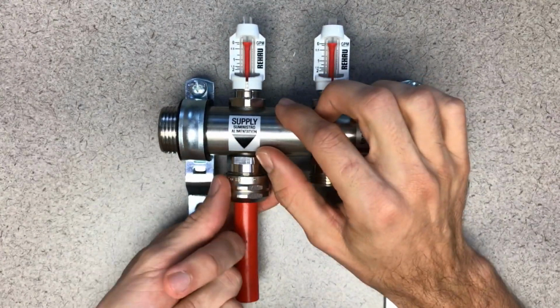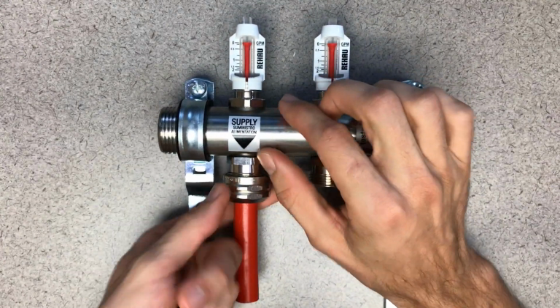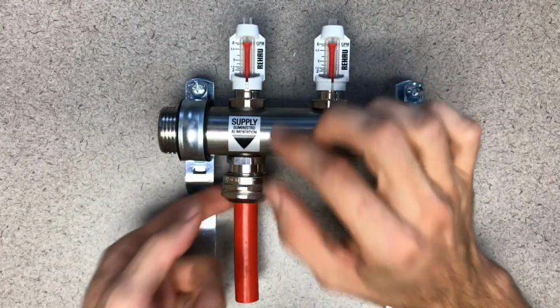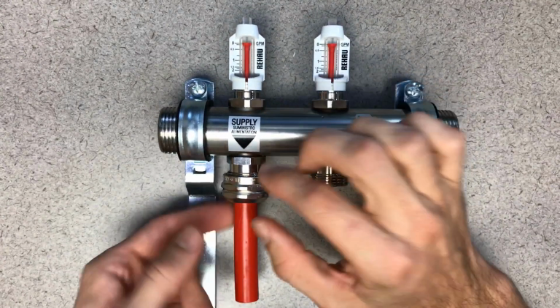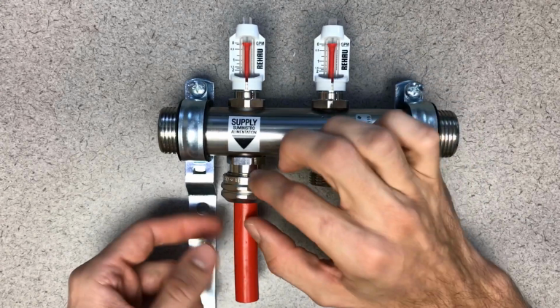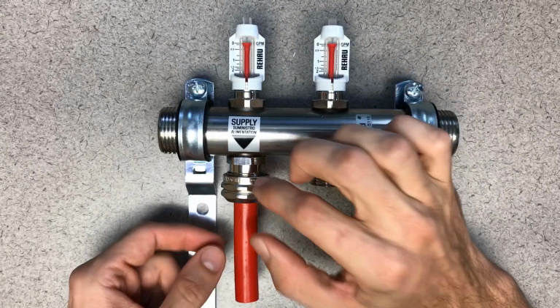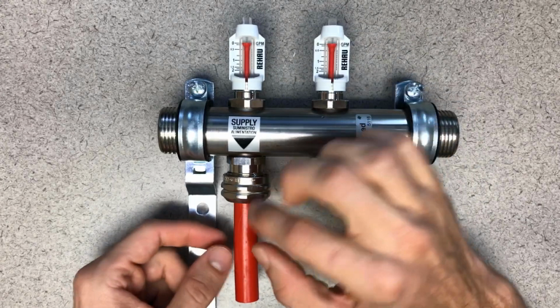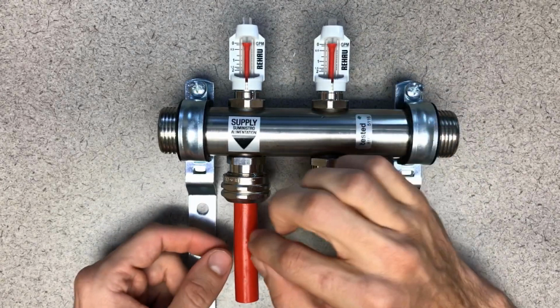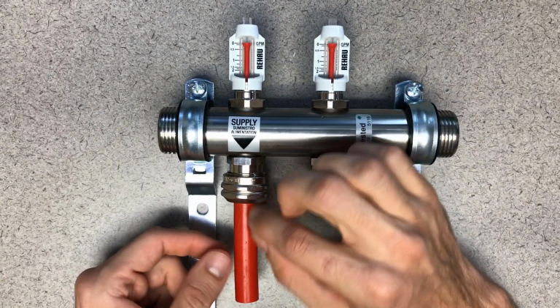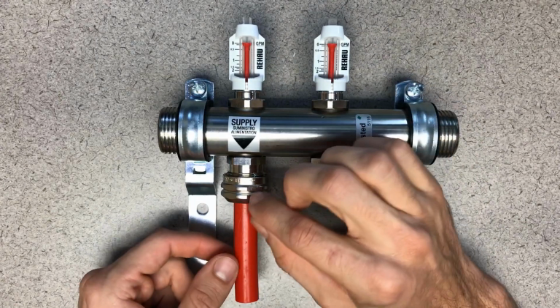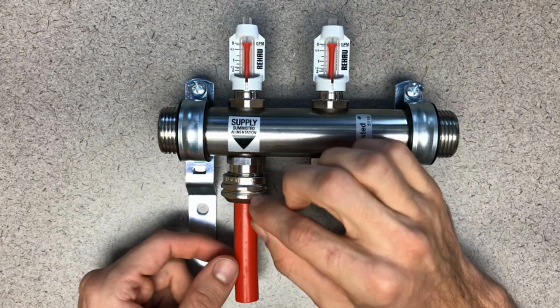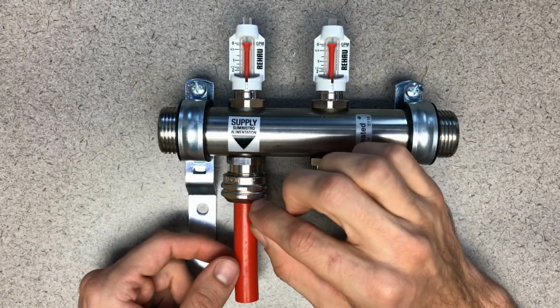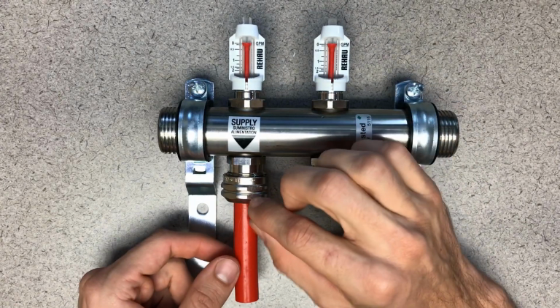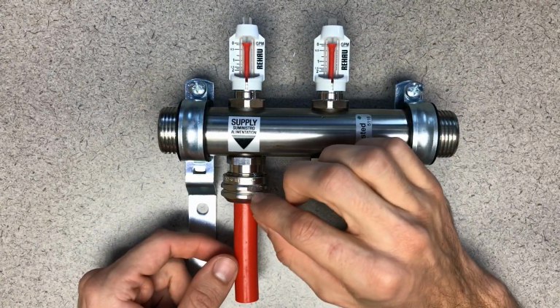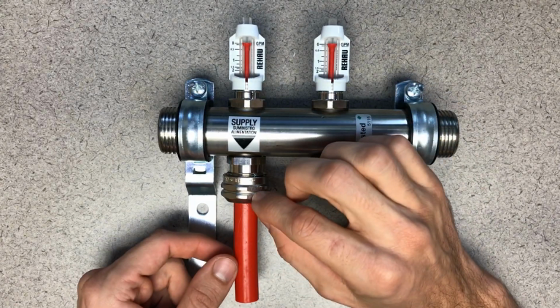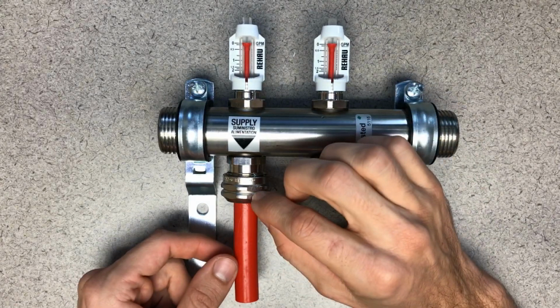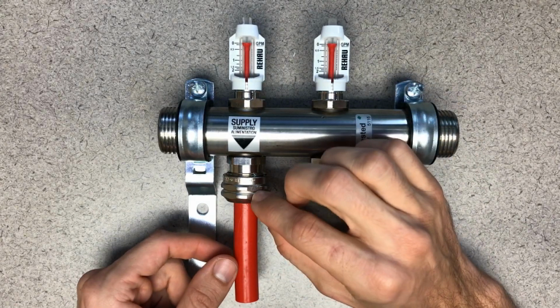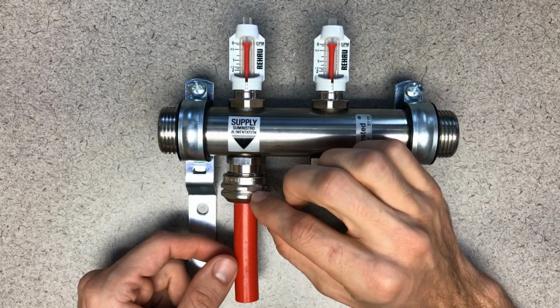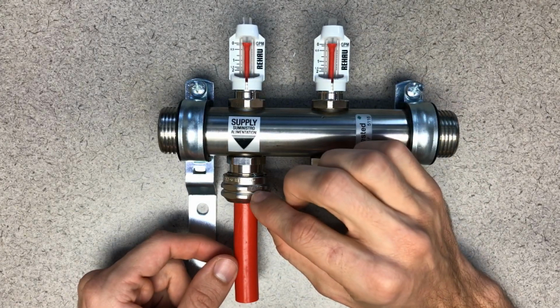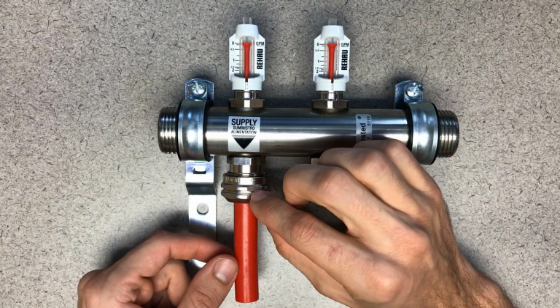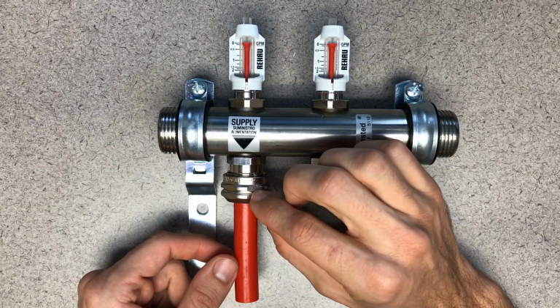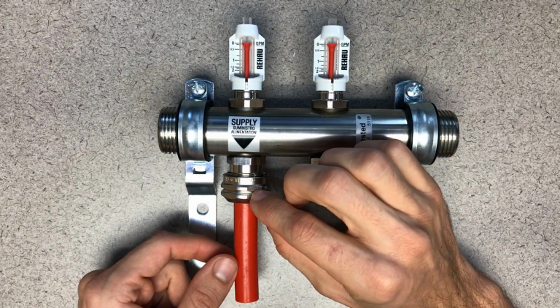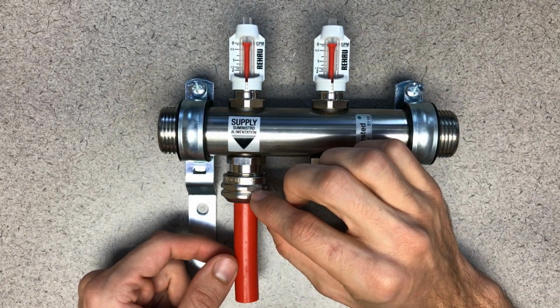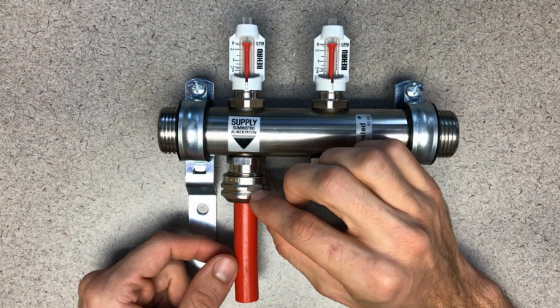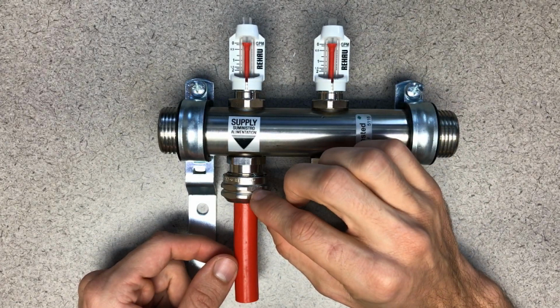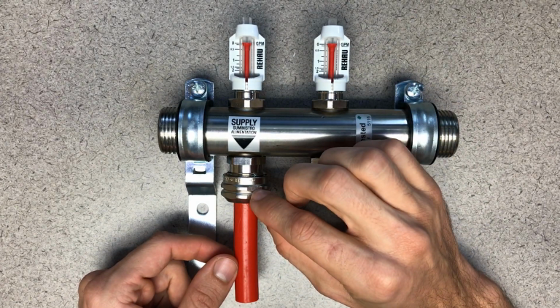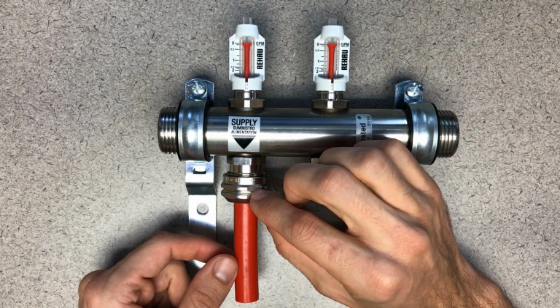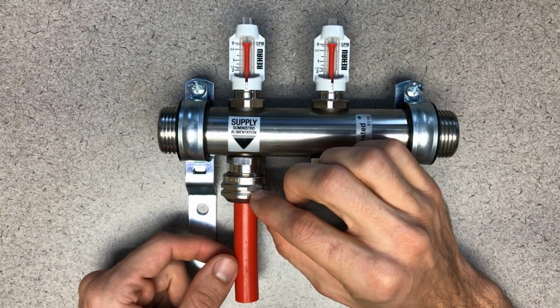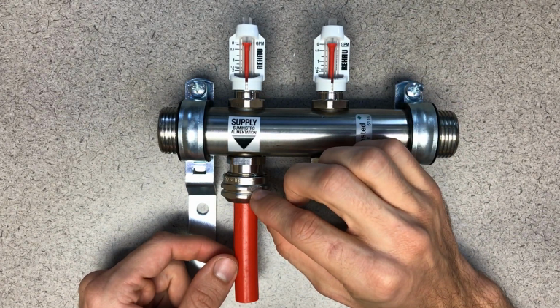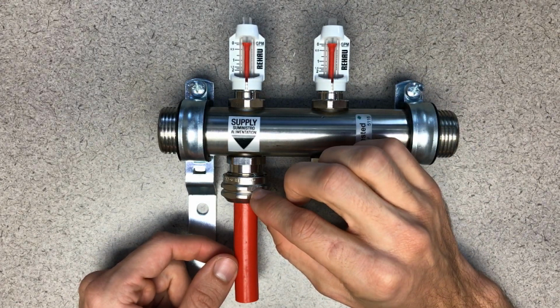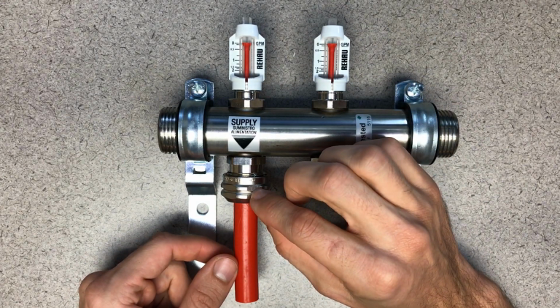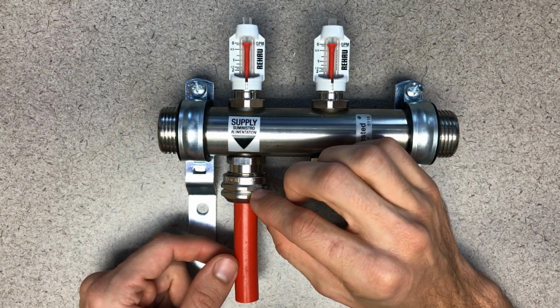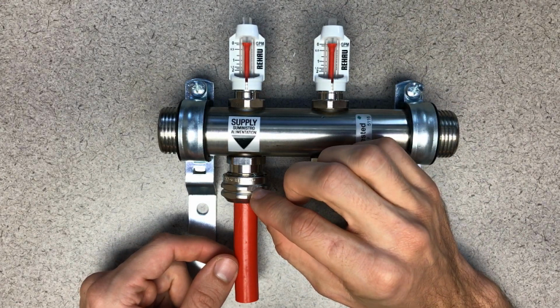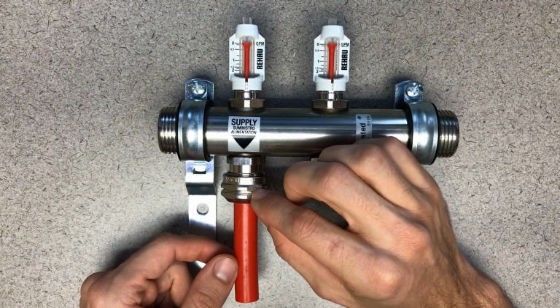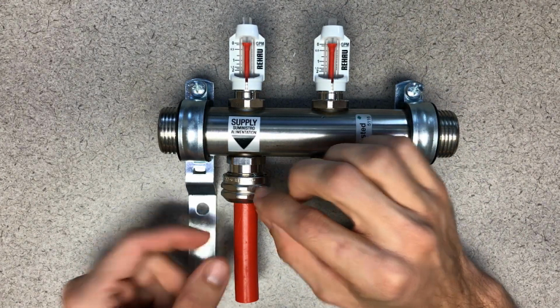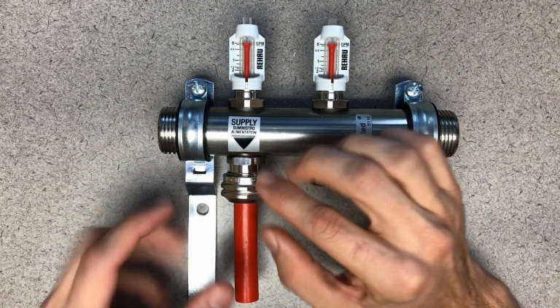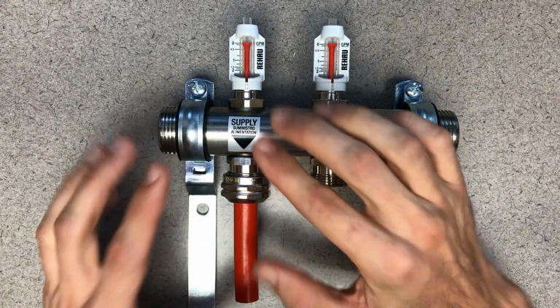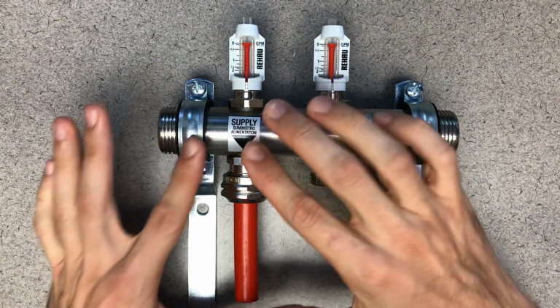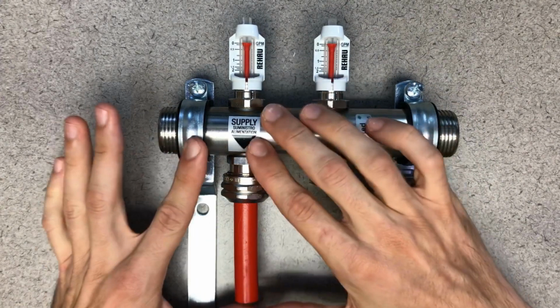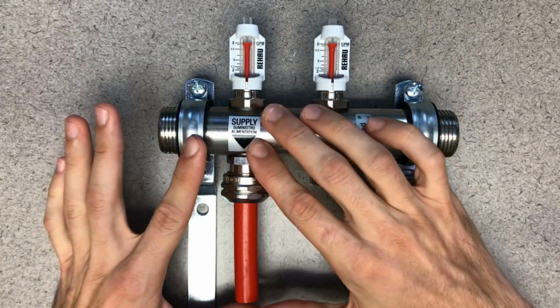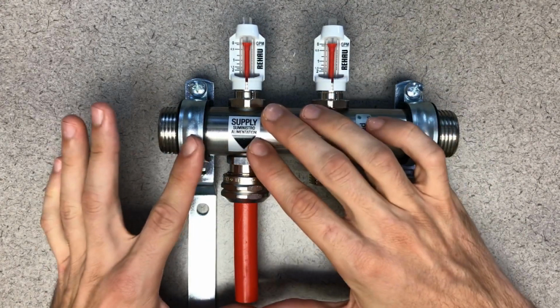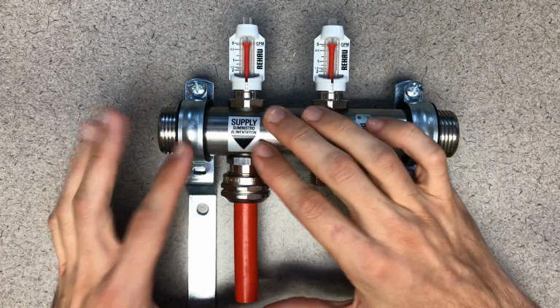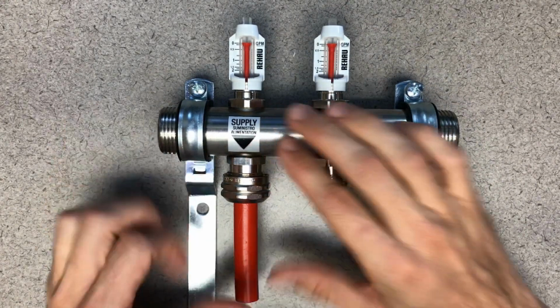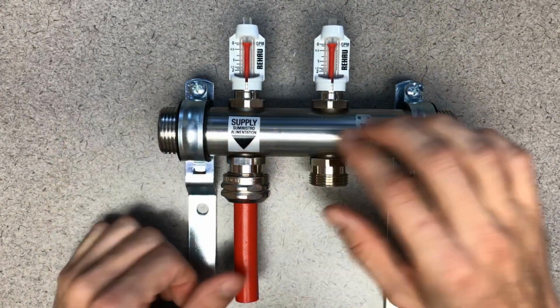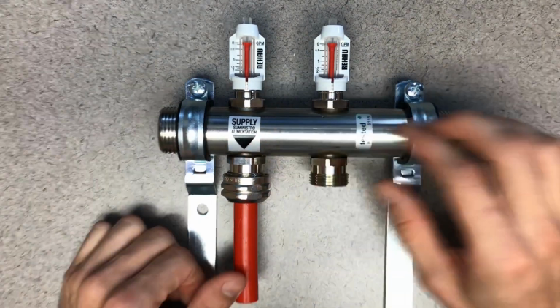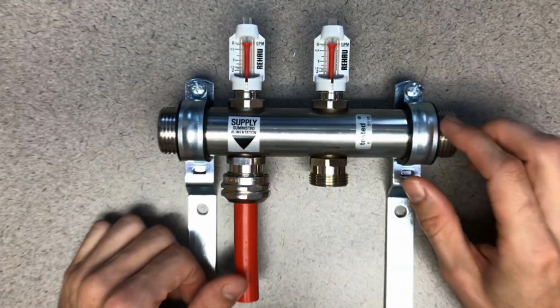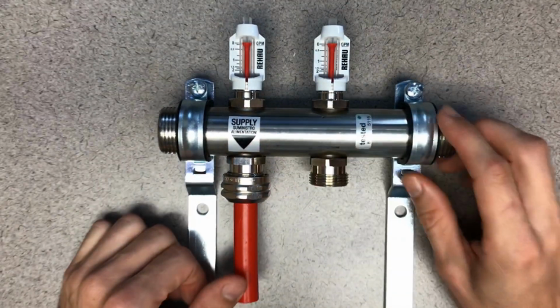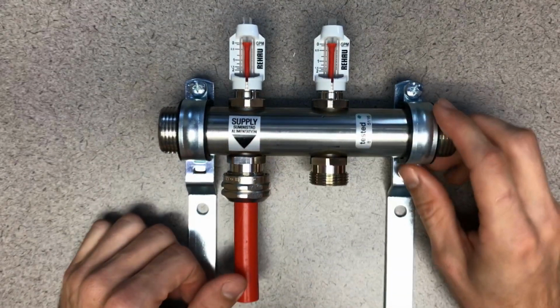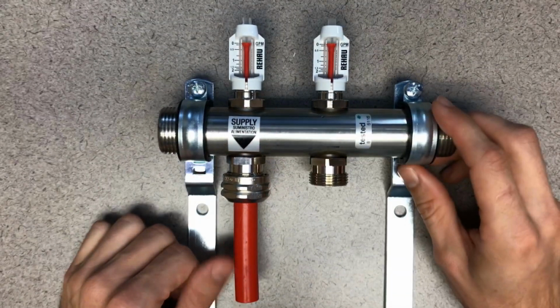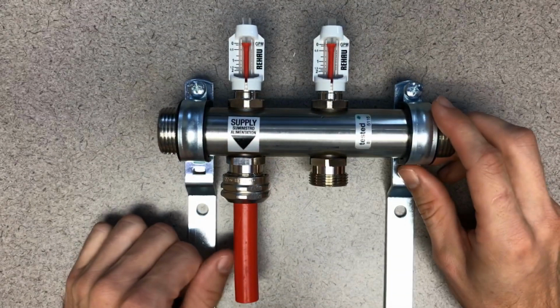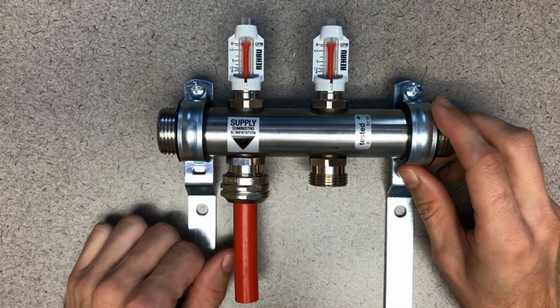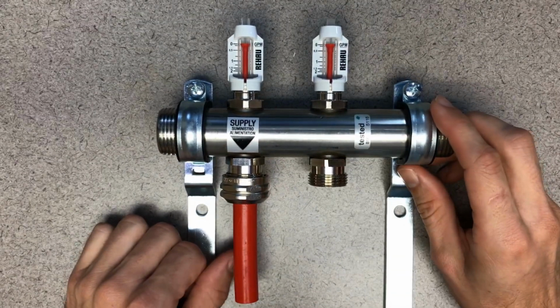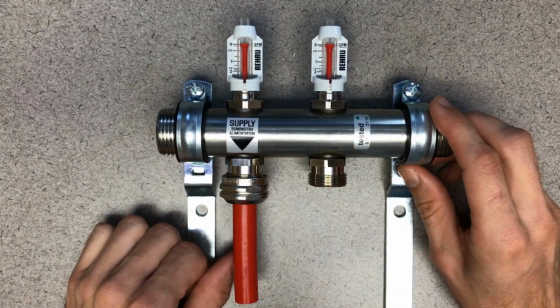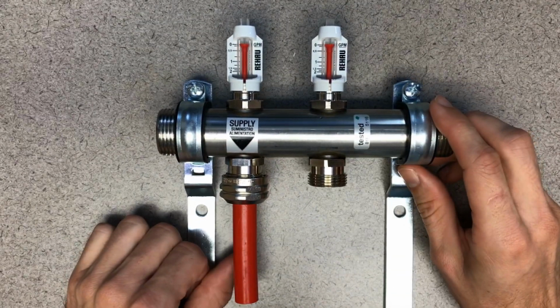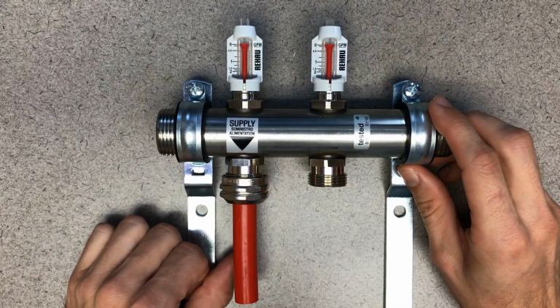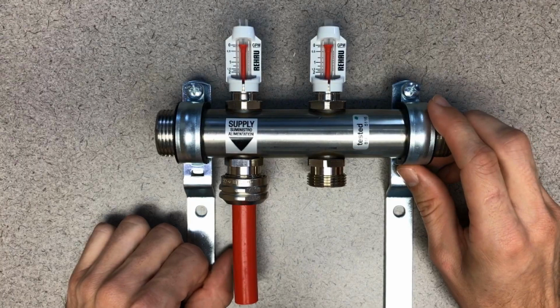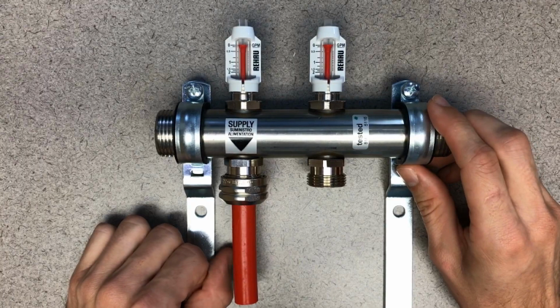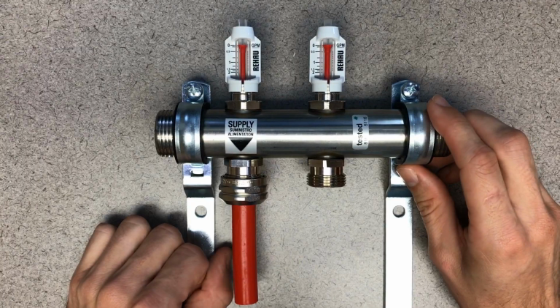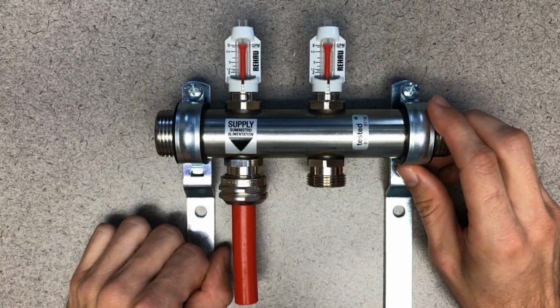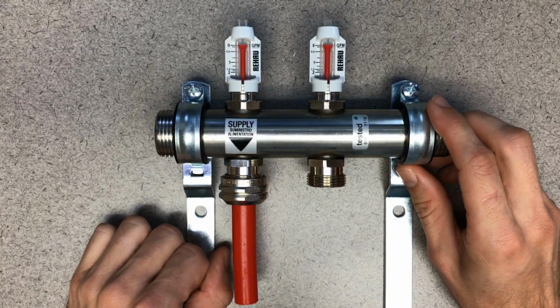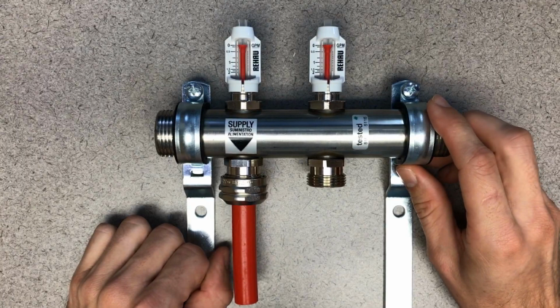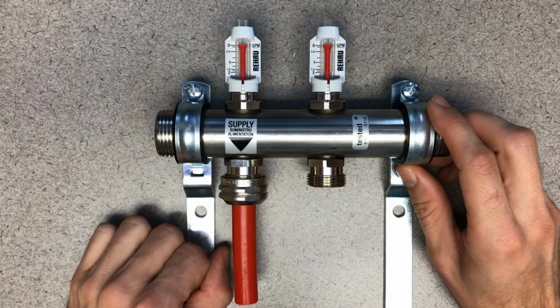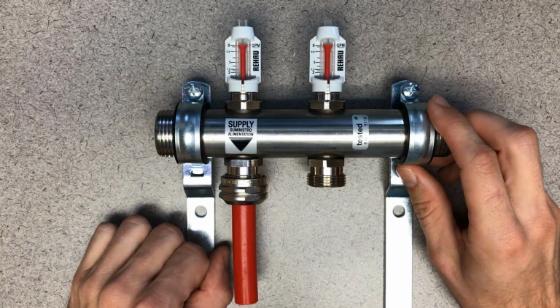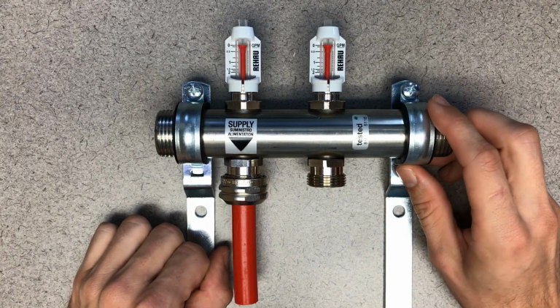Again, those O-rings are the sealing point, so no need to overdo it there. If you do that in that arrangement, you should be ready to go.